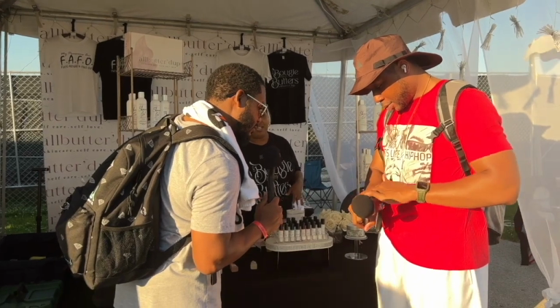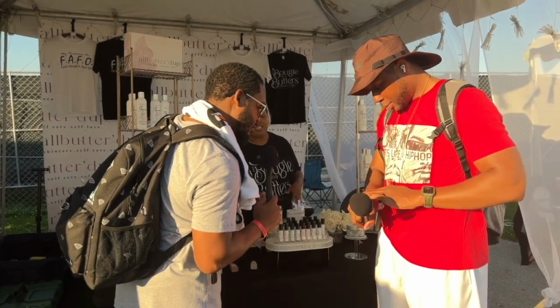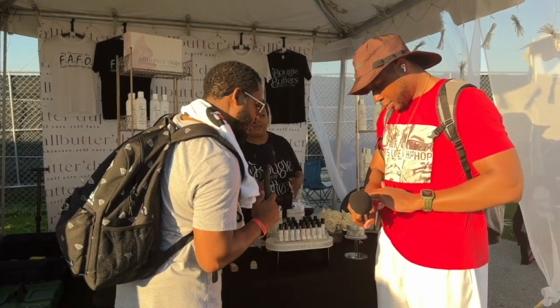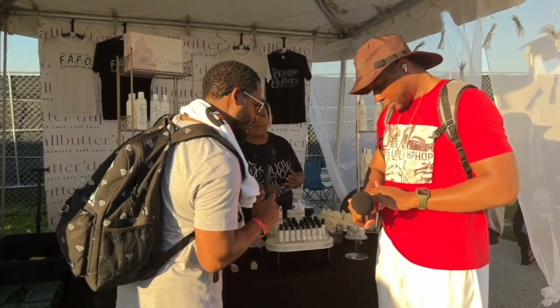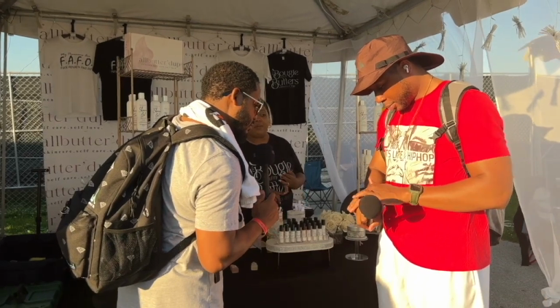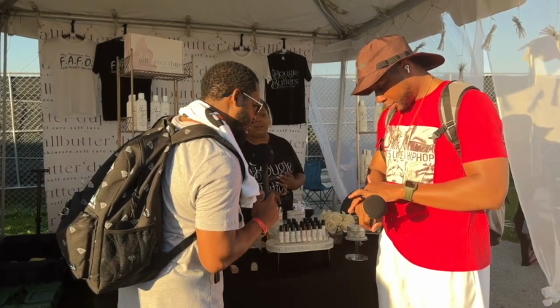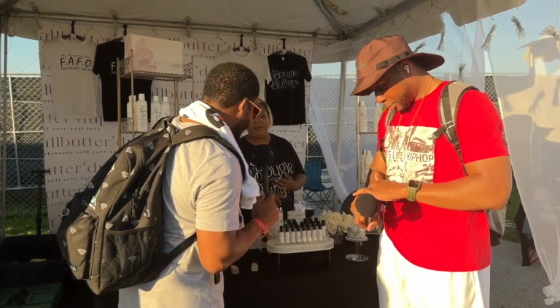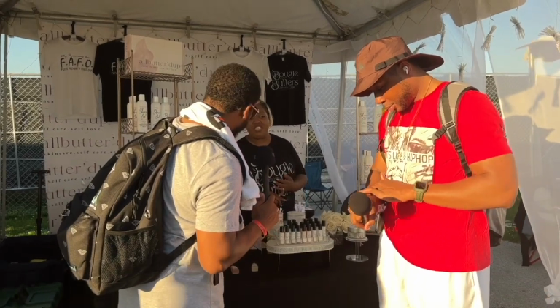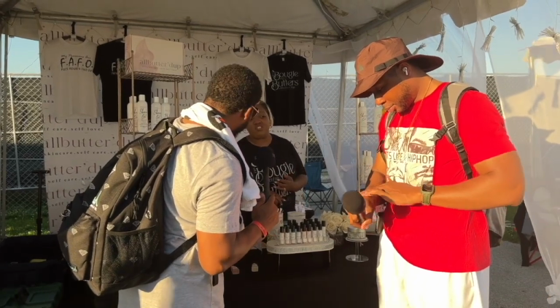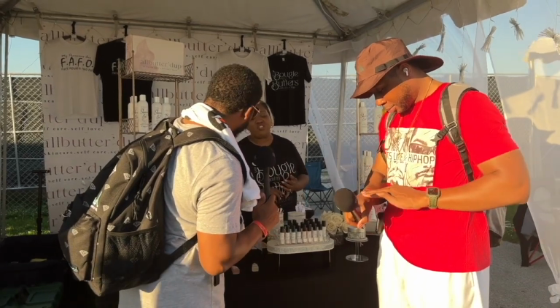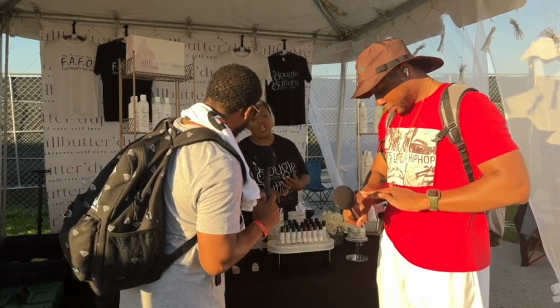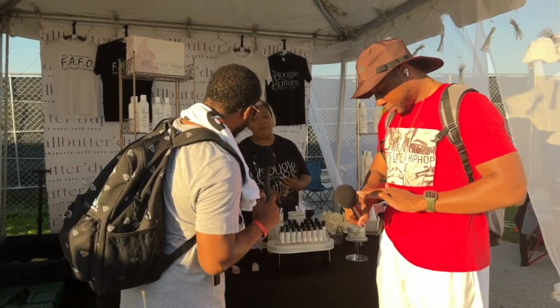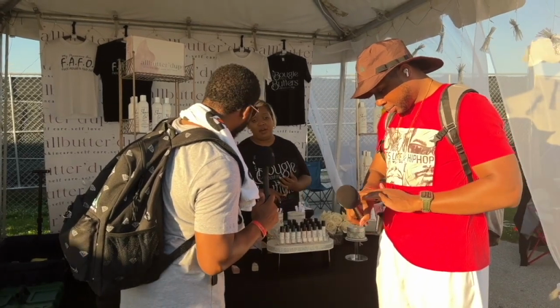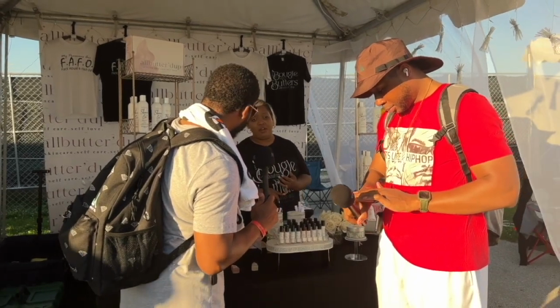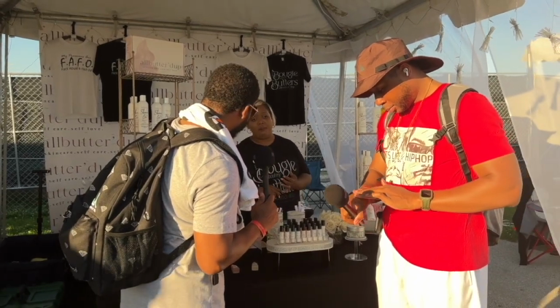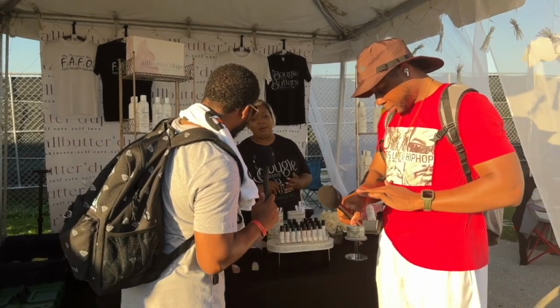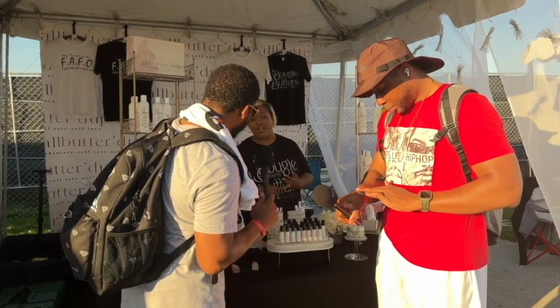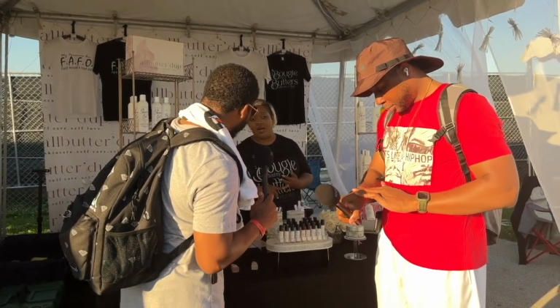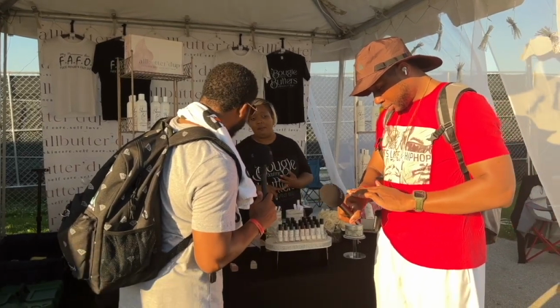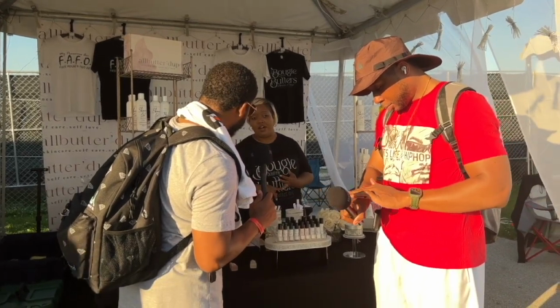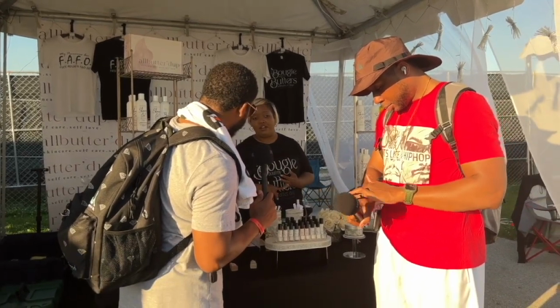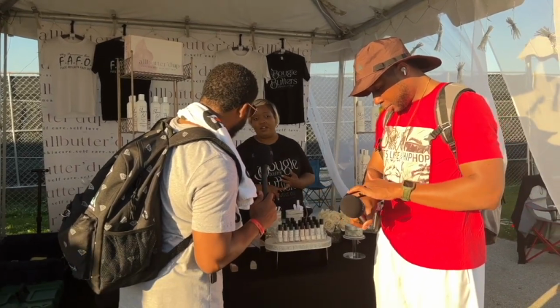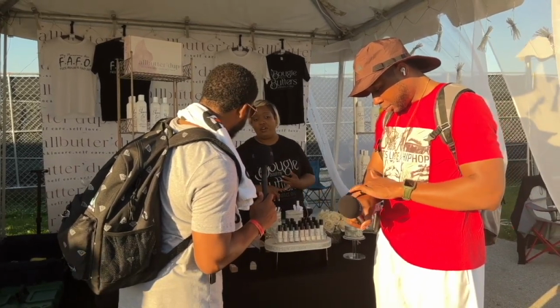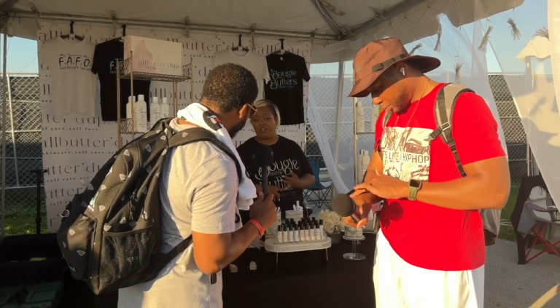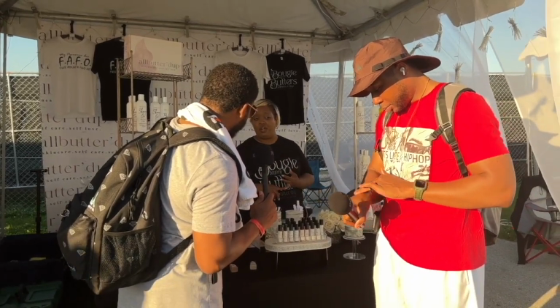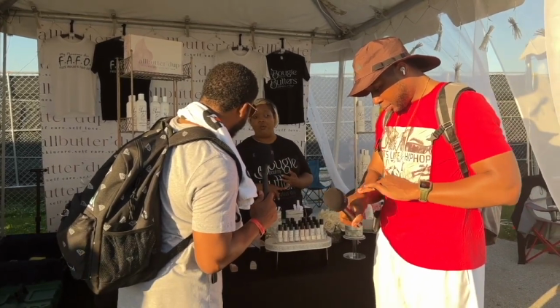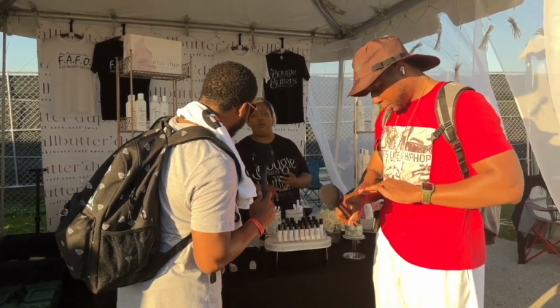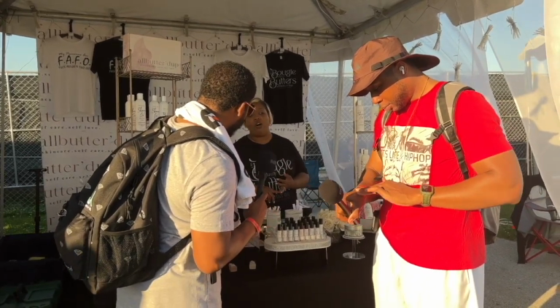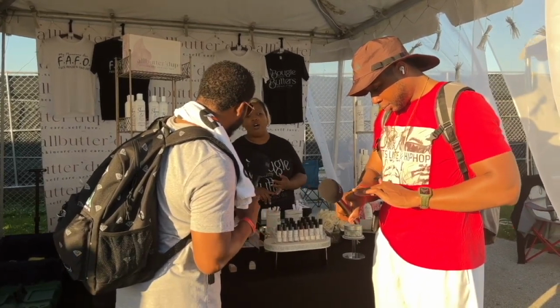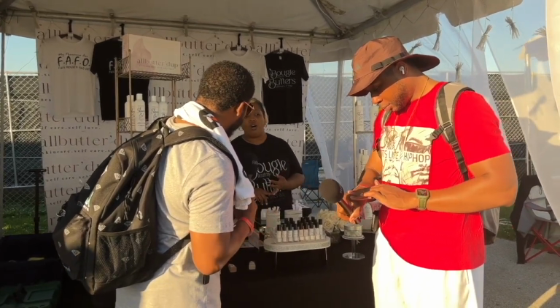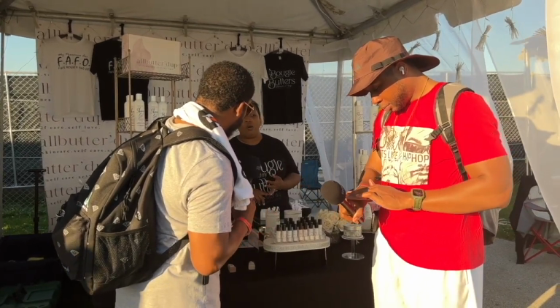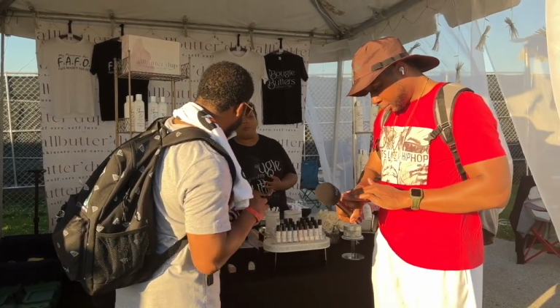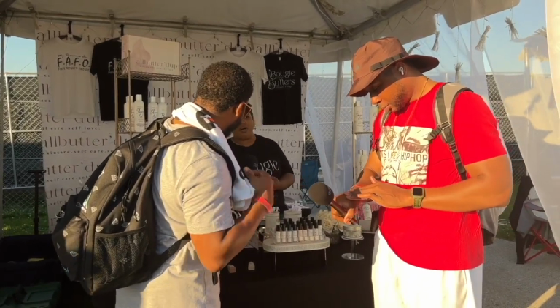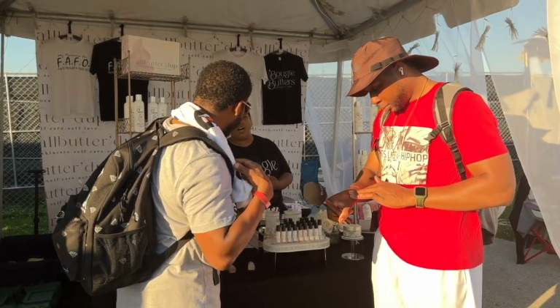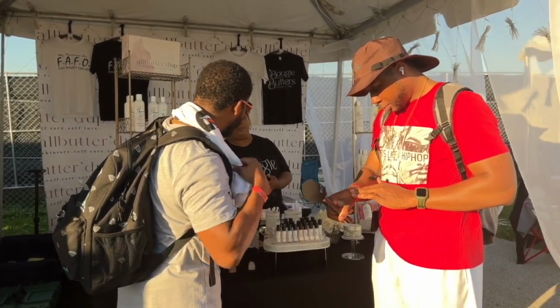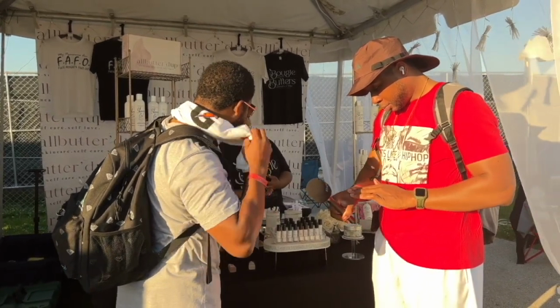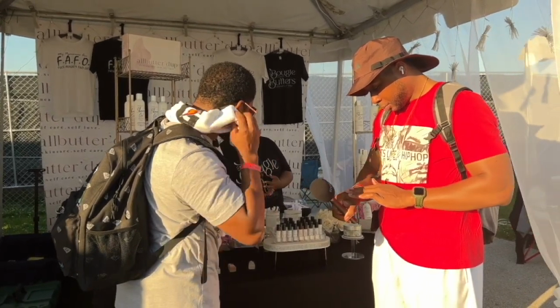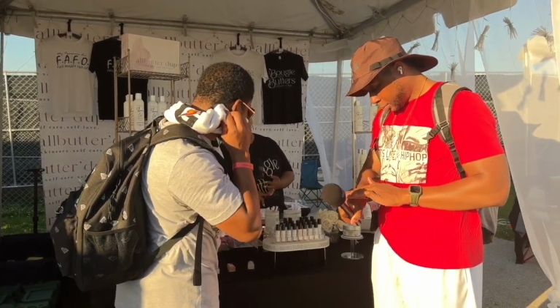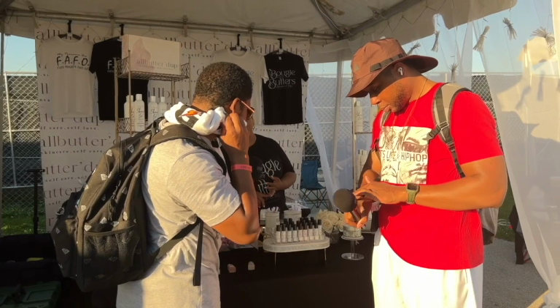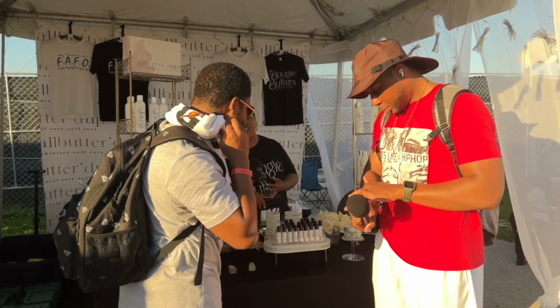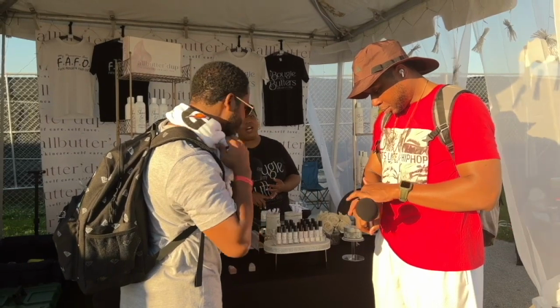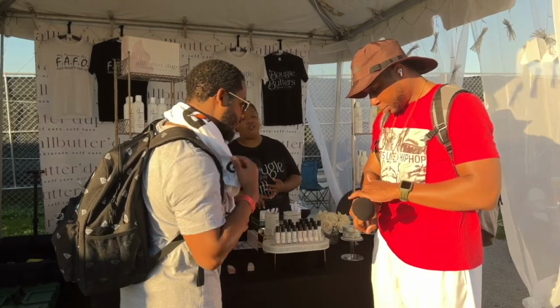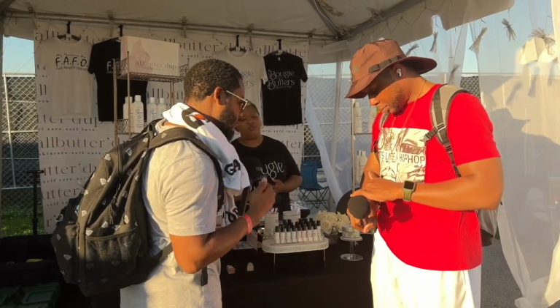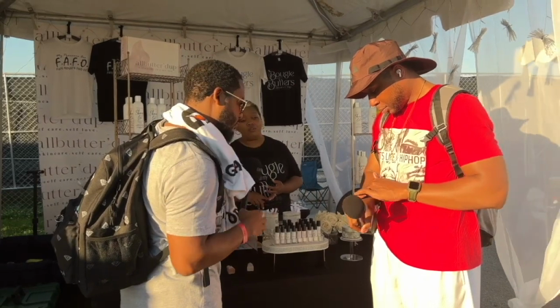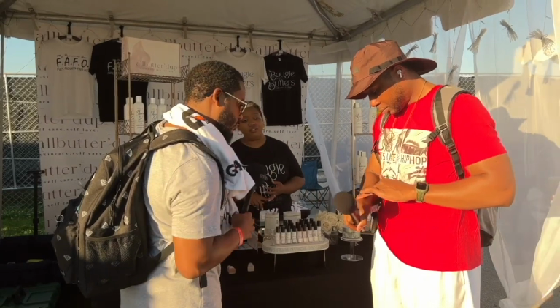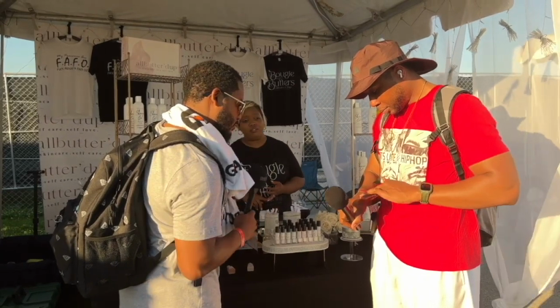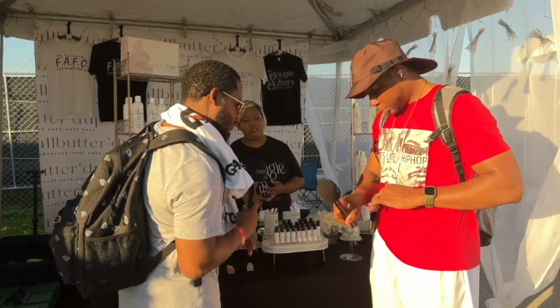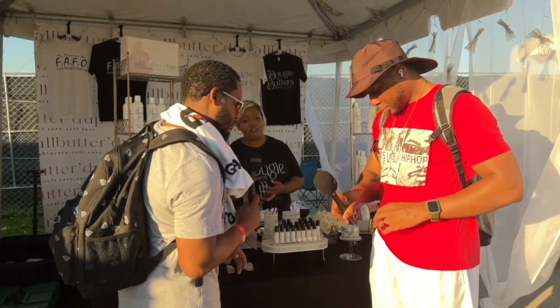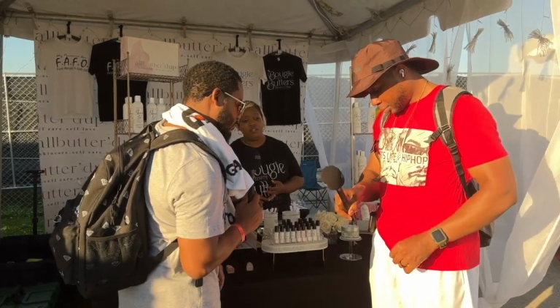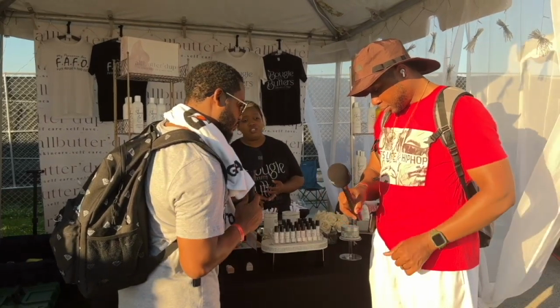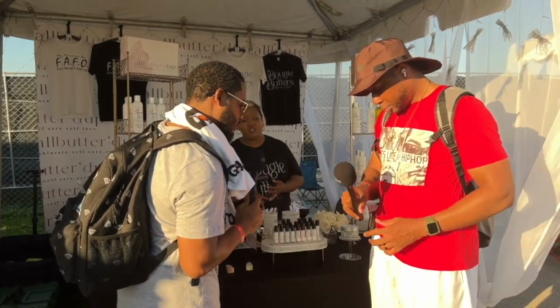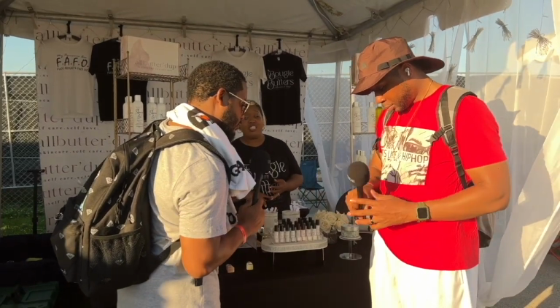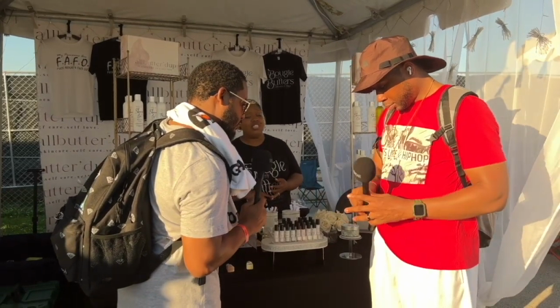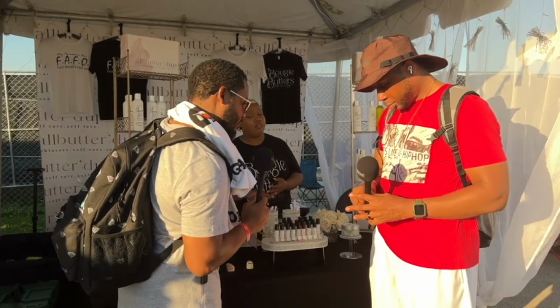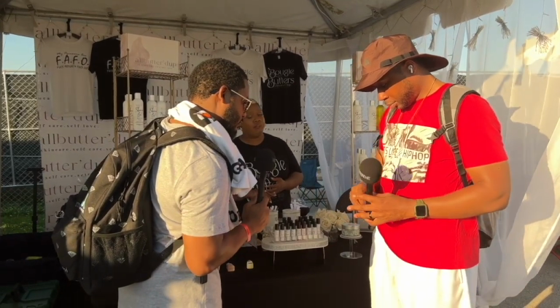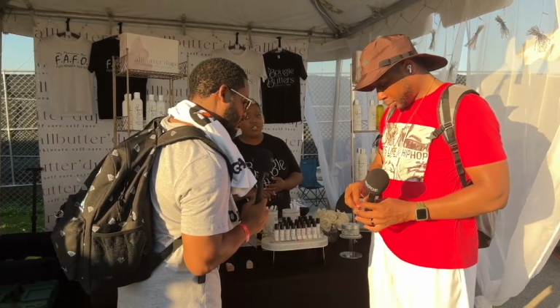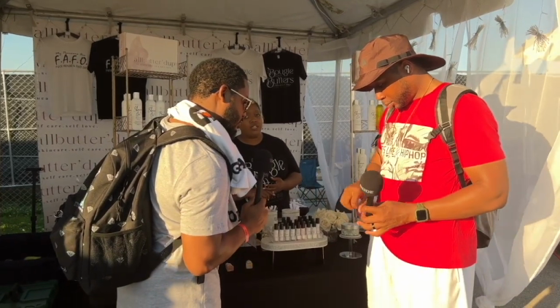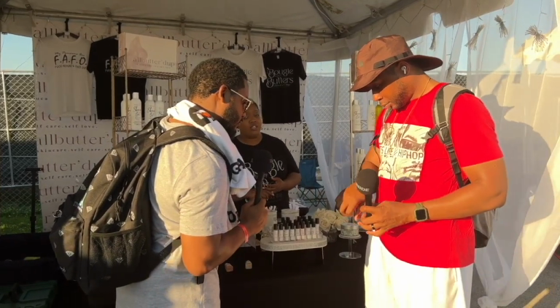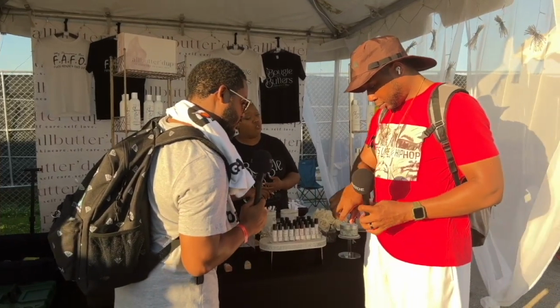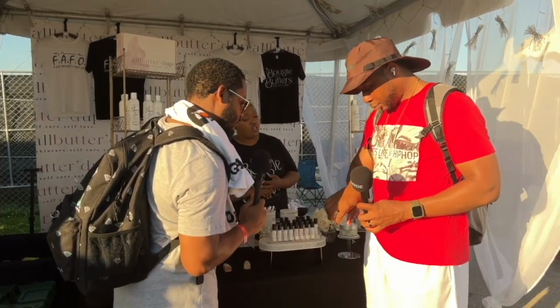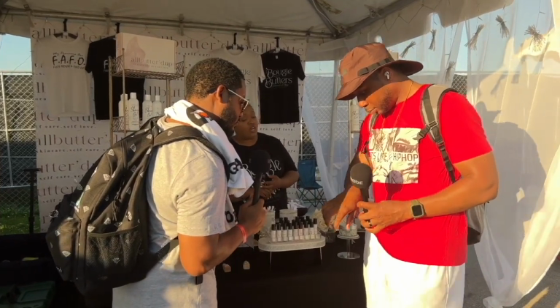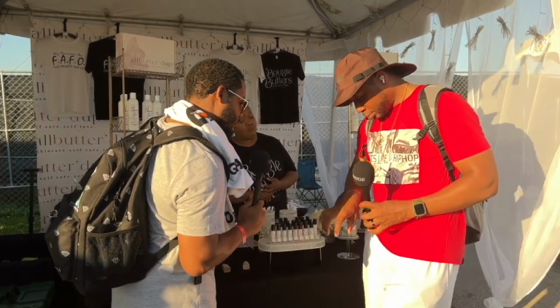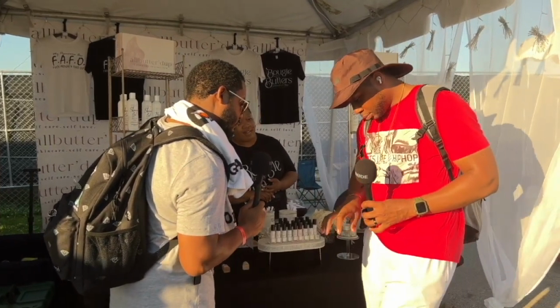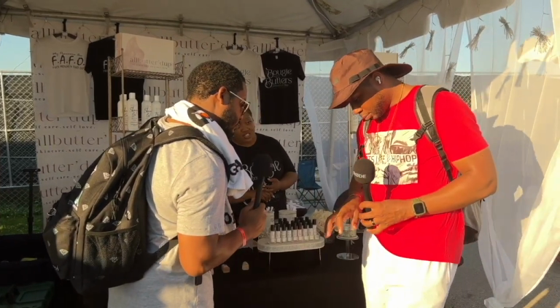It's made with a base of shea butter, mango butter, coconut oil, jojoba, almond, castor, and olive oil. So it's literally a little jar of magic.